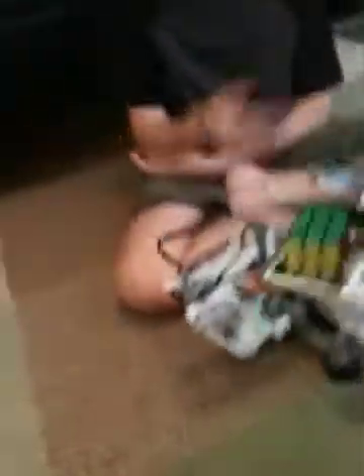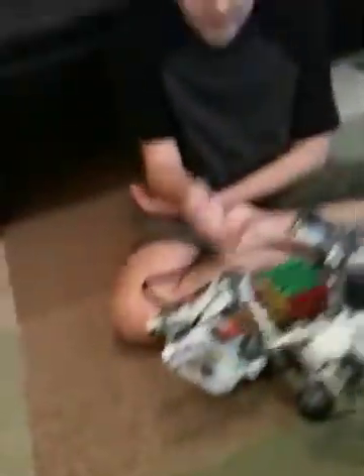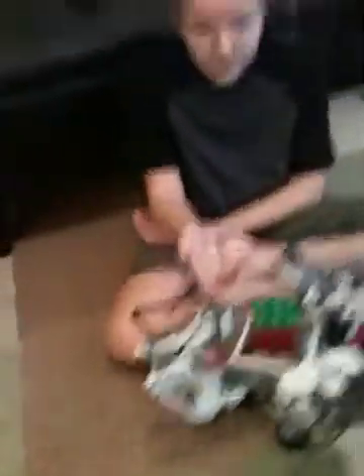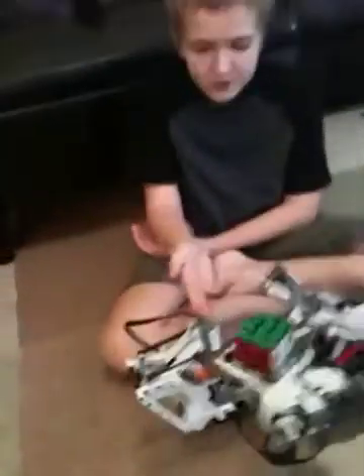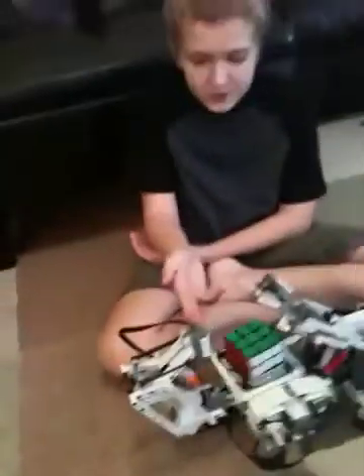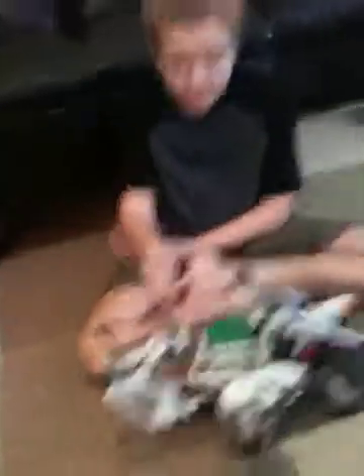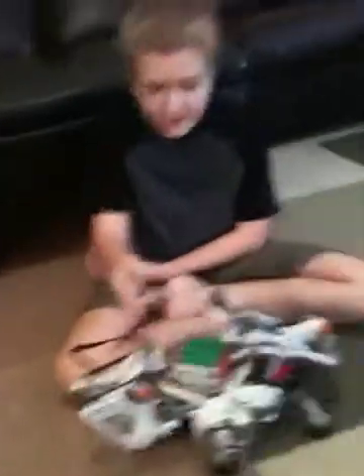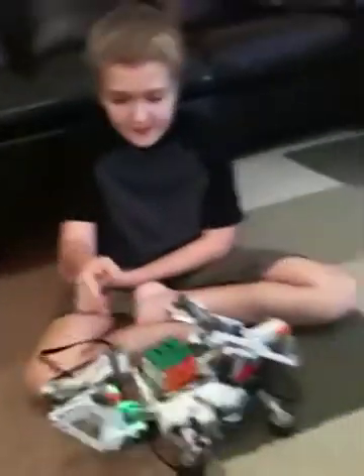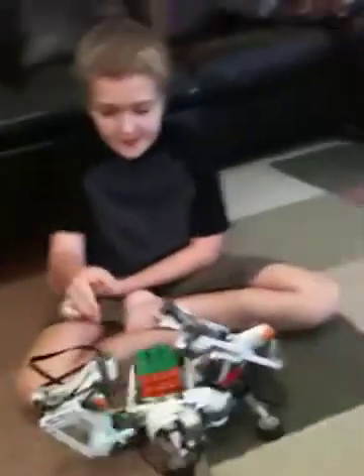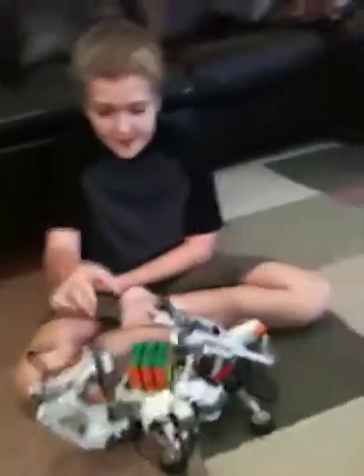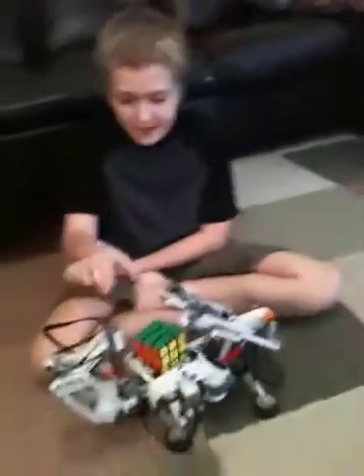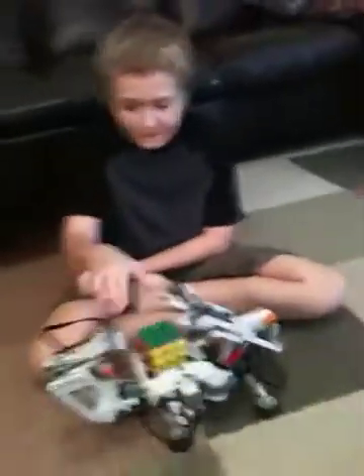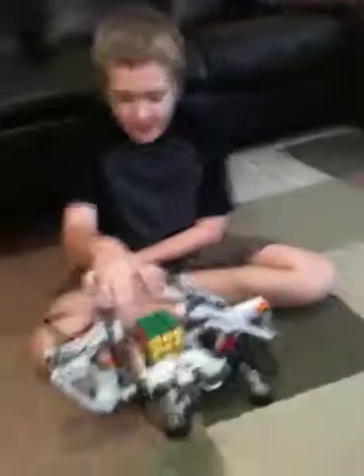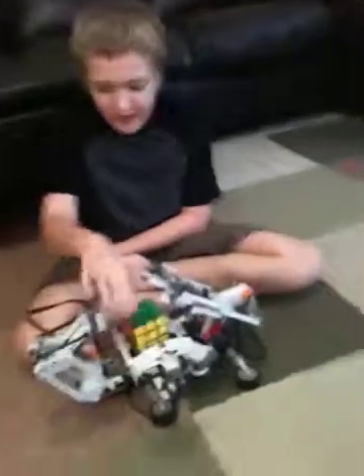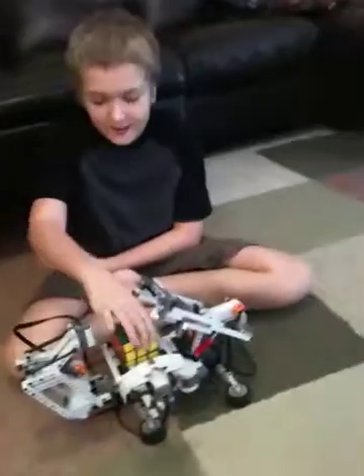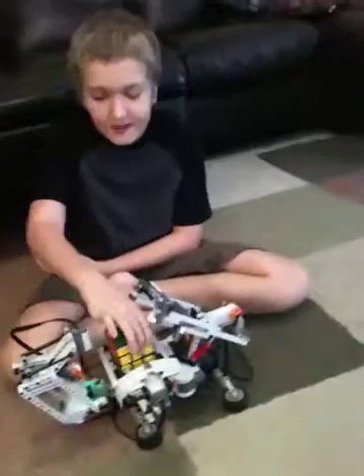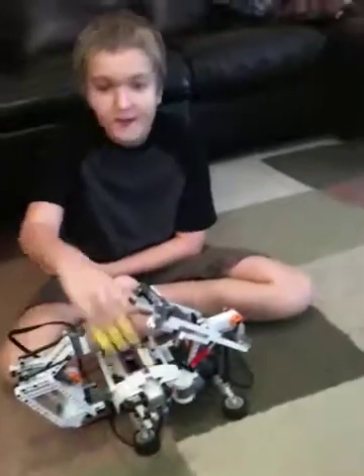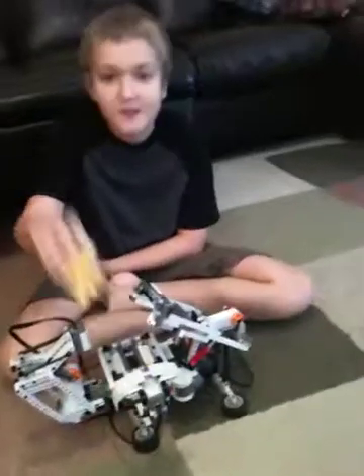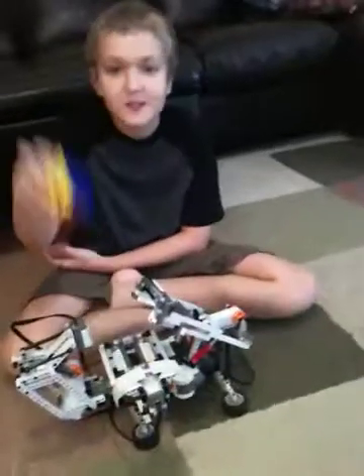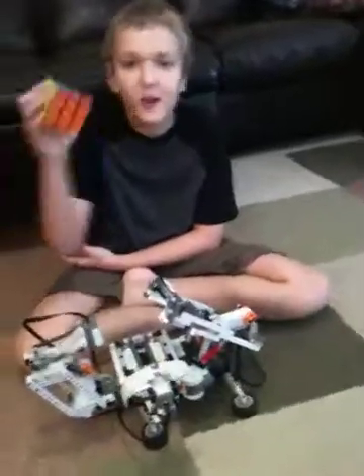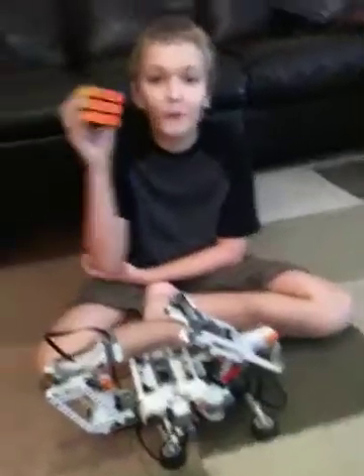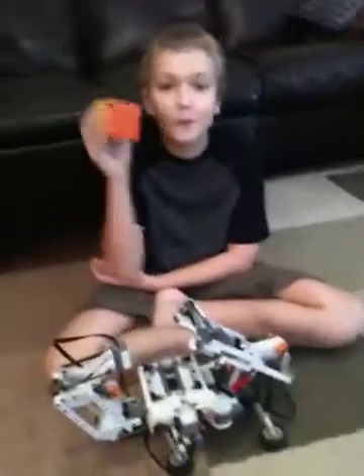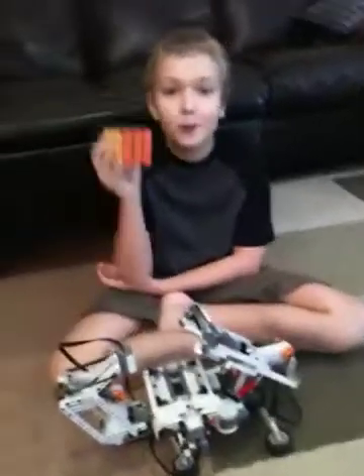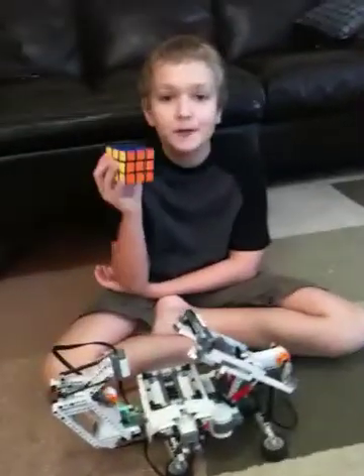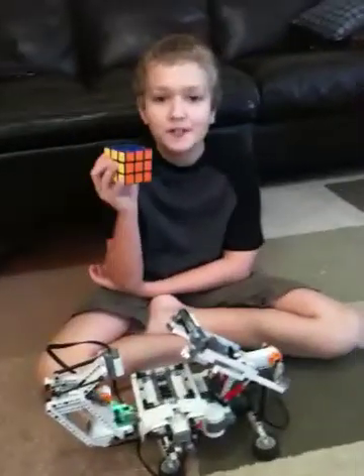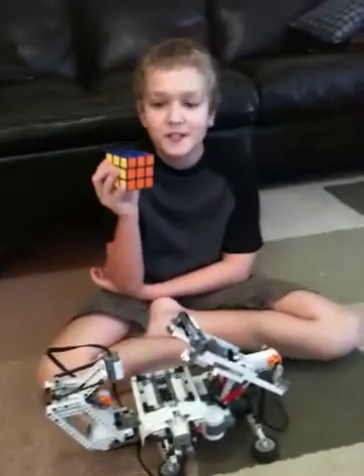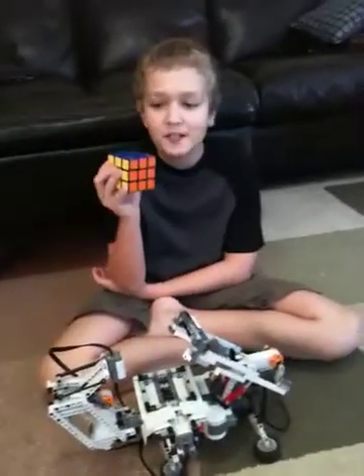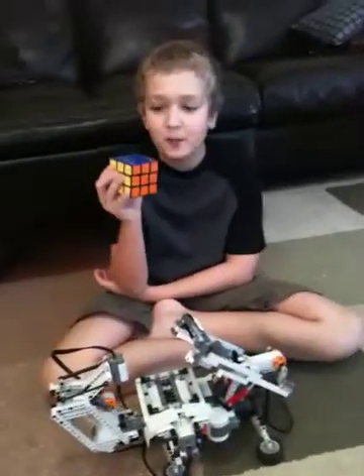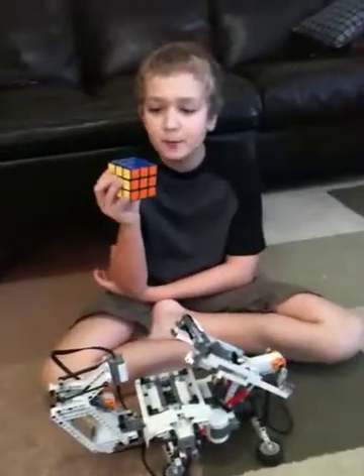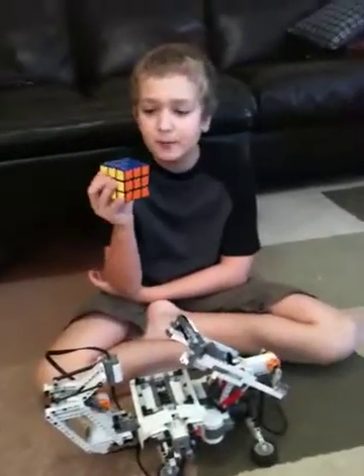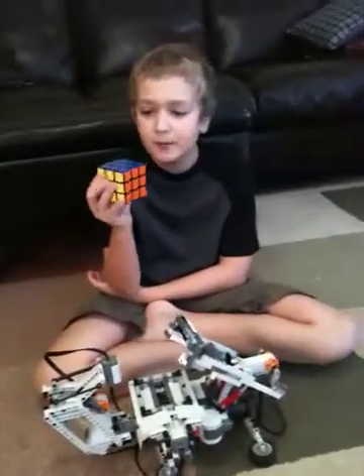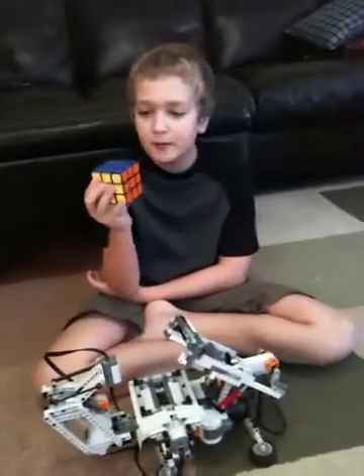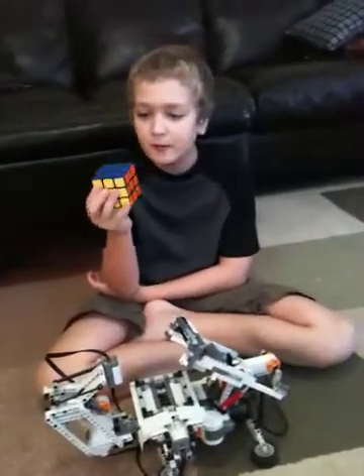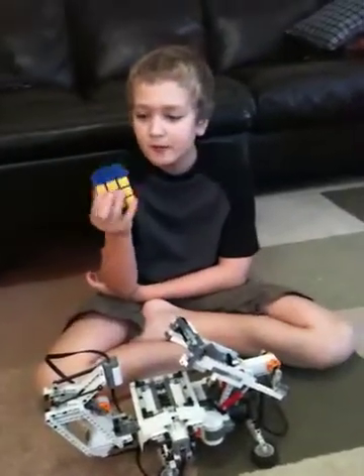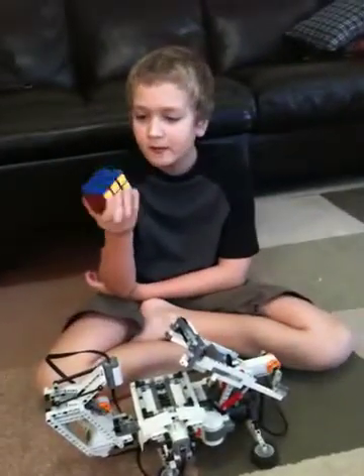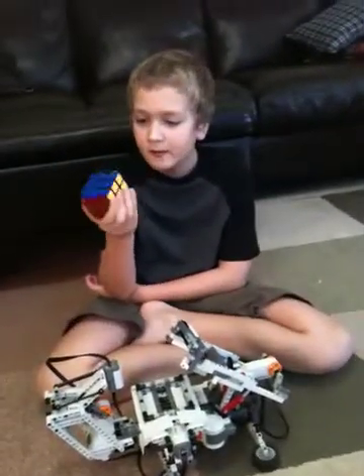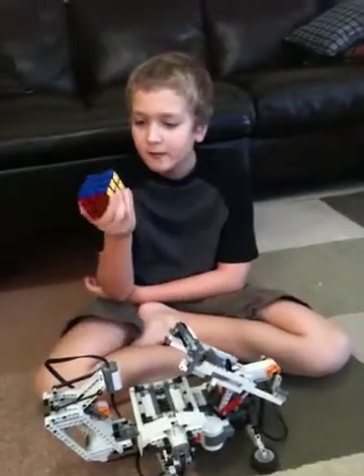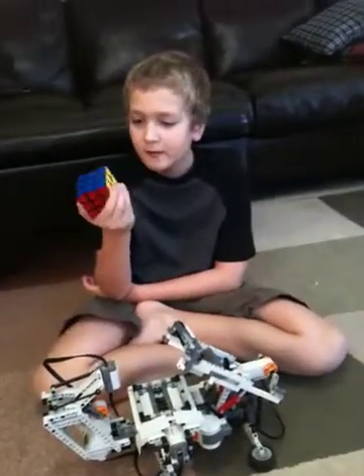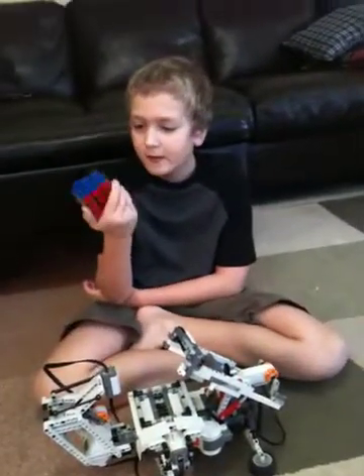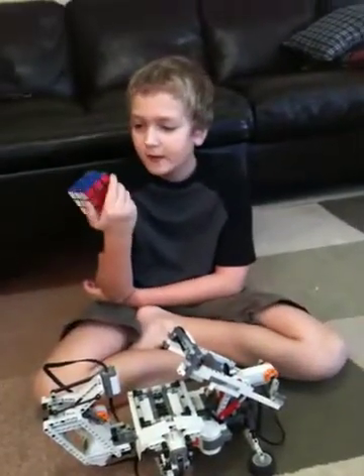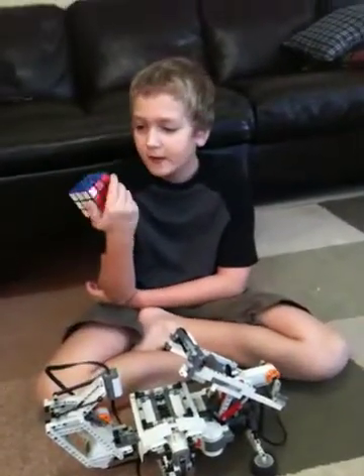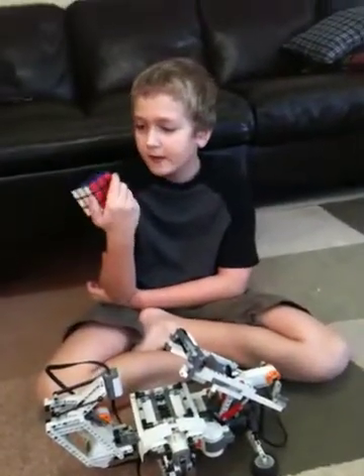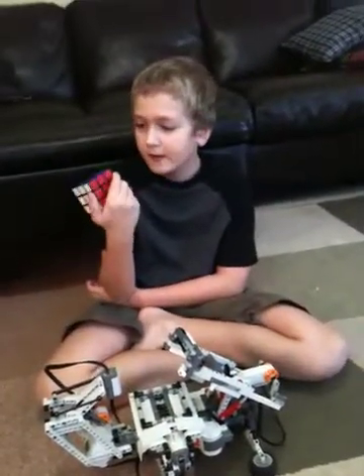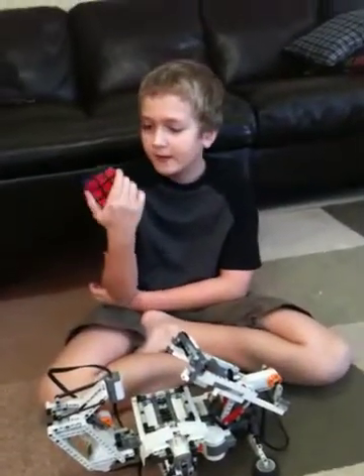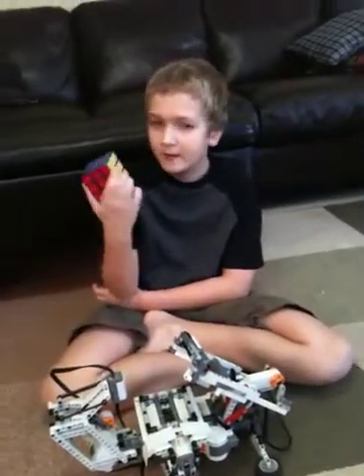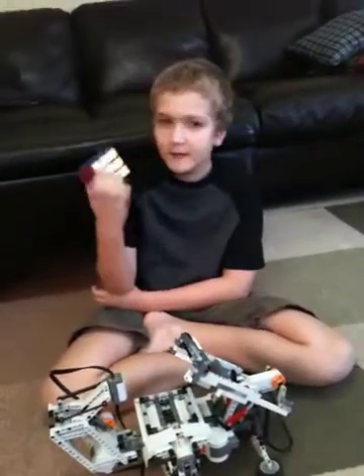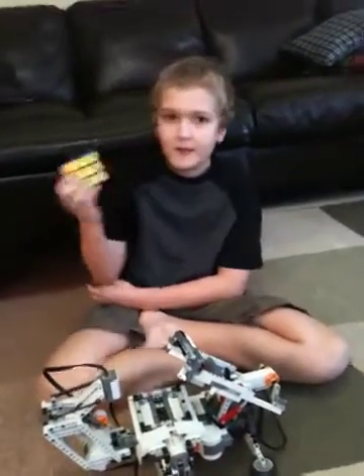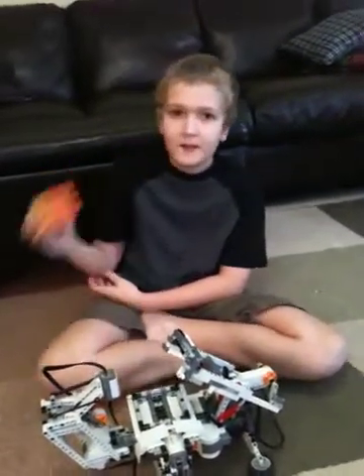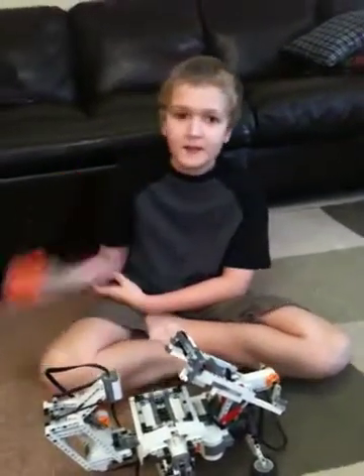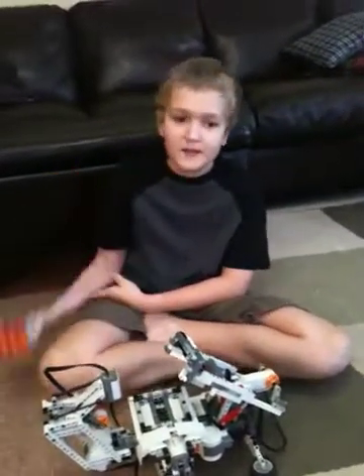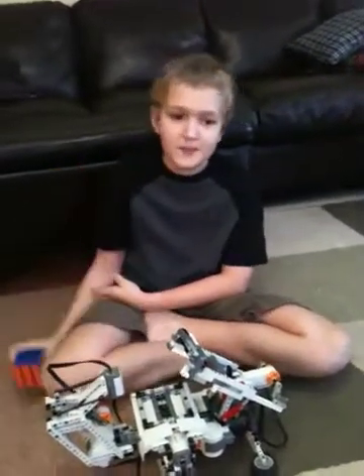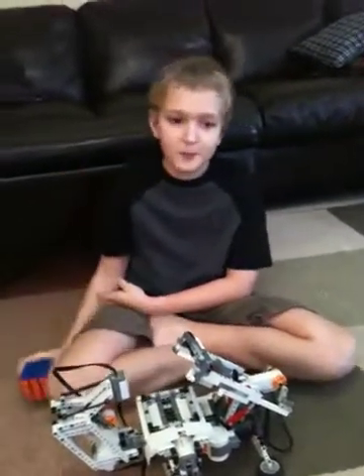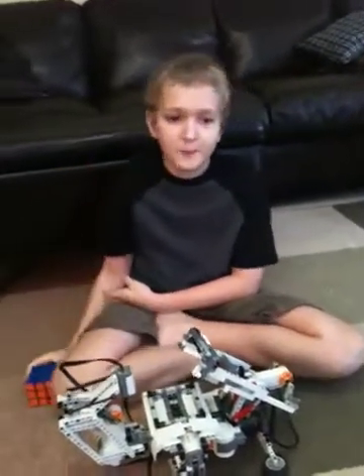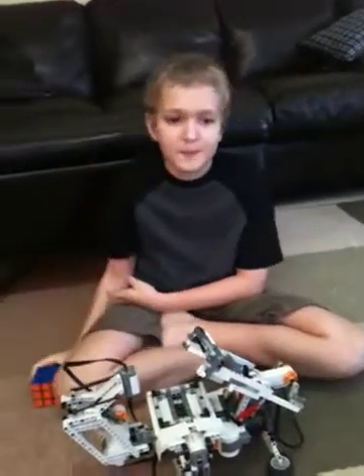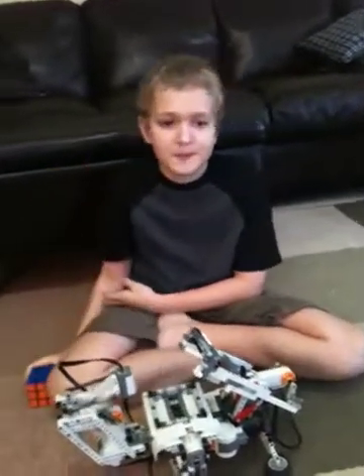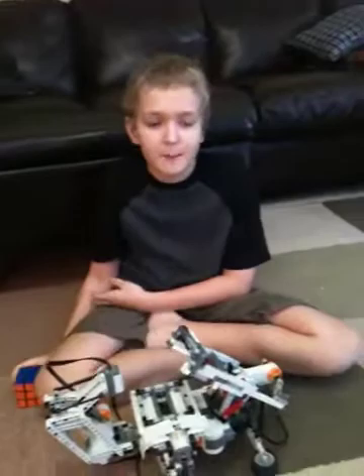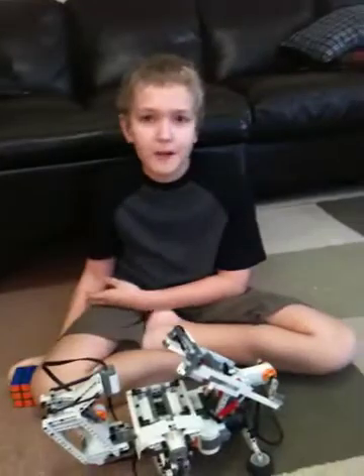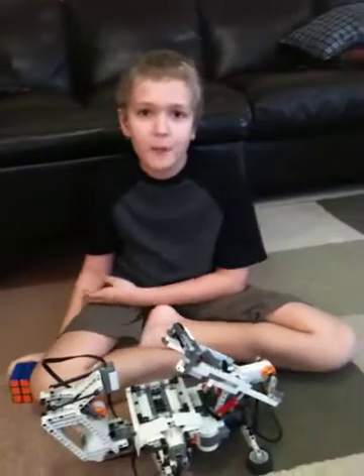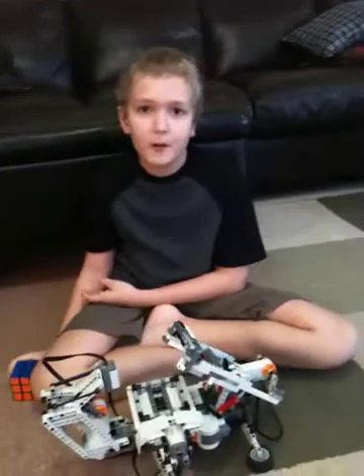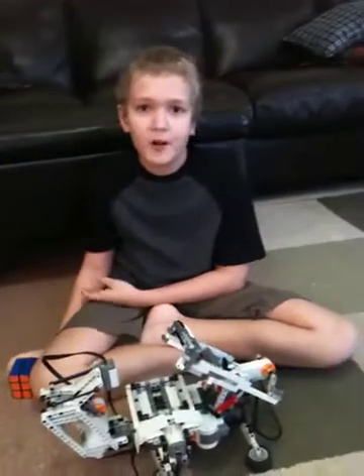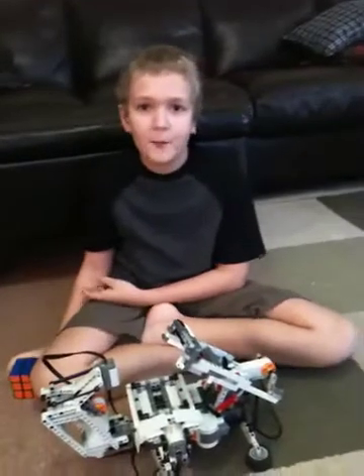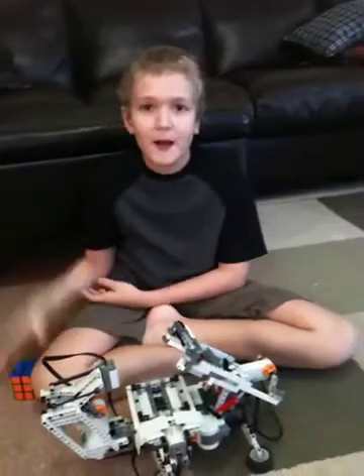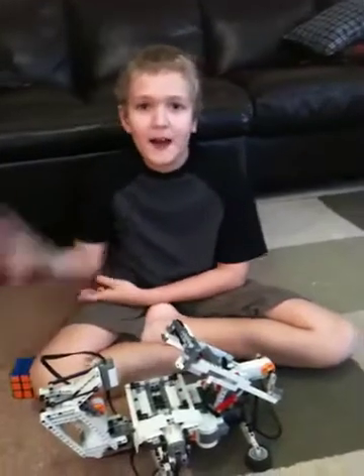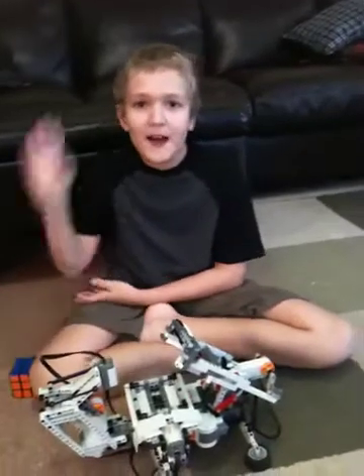It flashes green, saying that it solved the Rivix cube. This is William Stem Network. Bye!